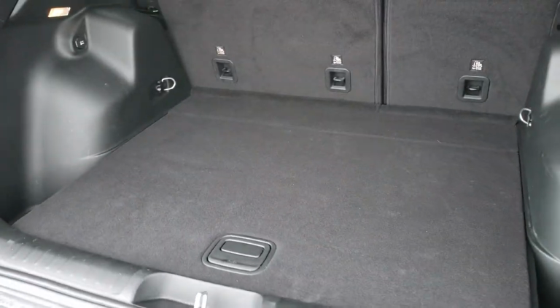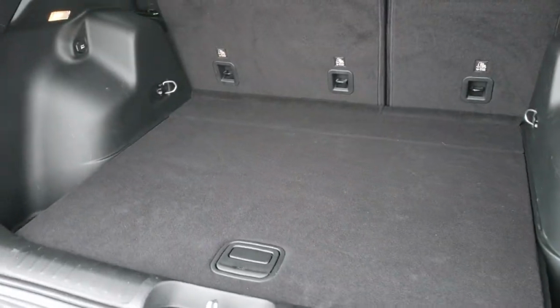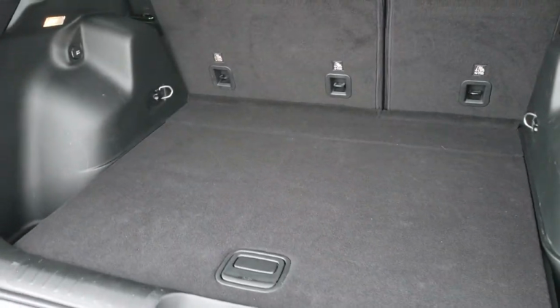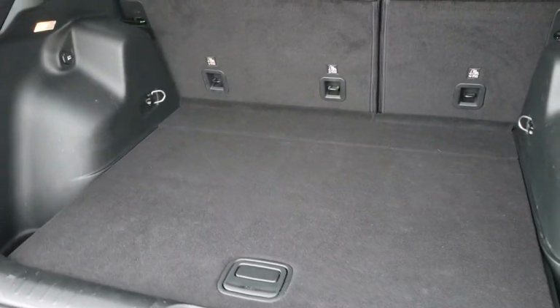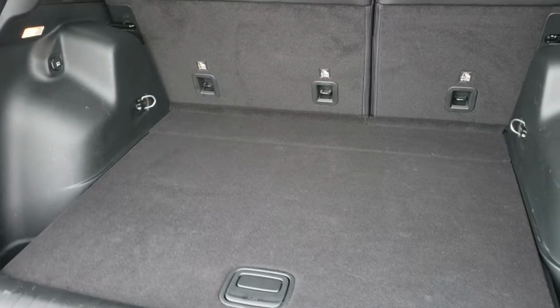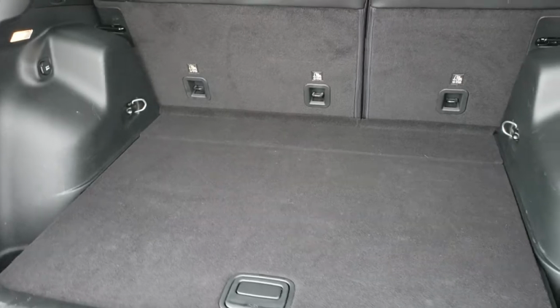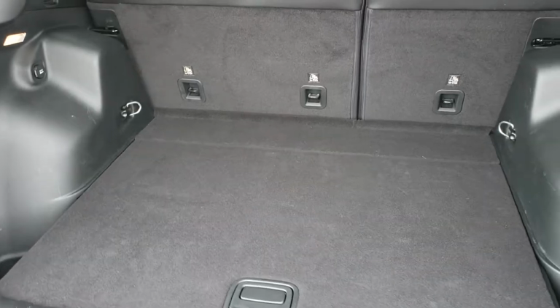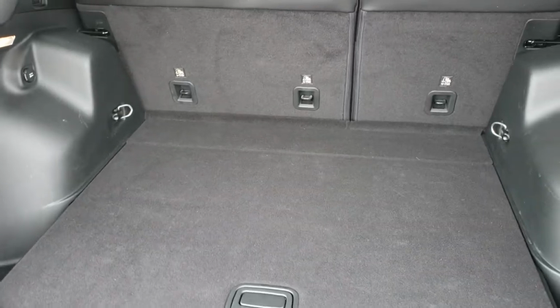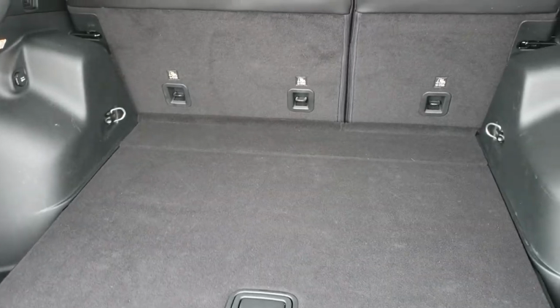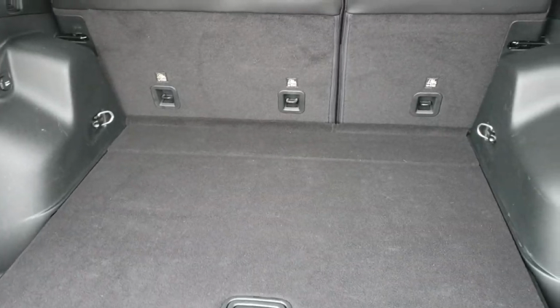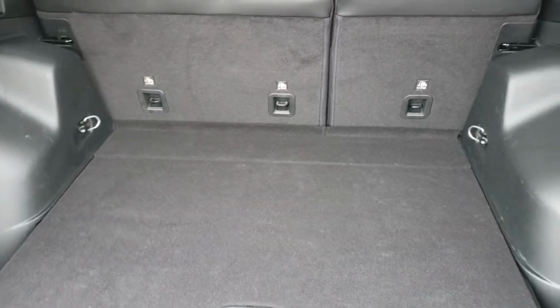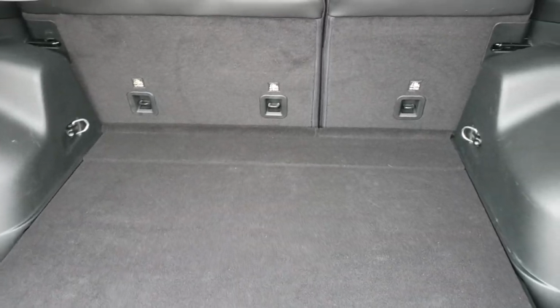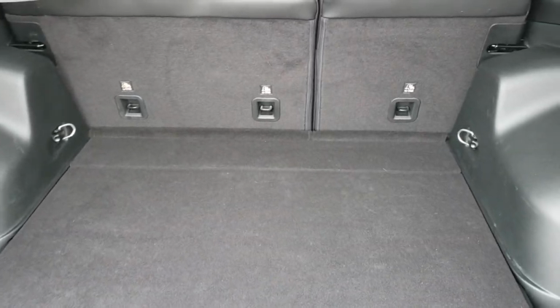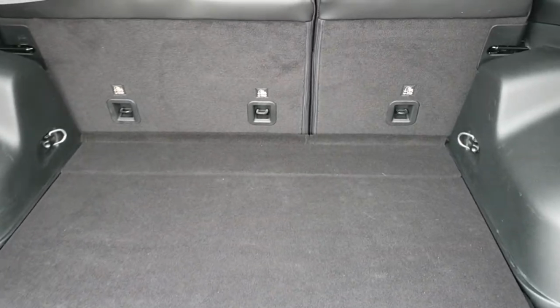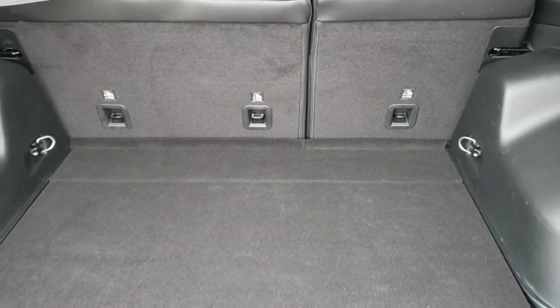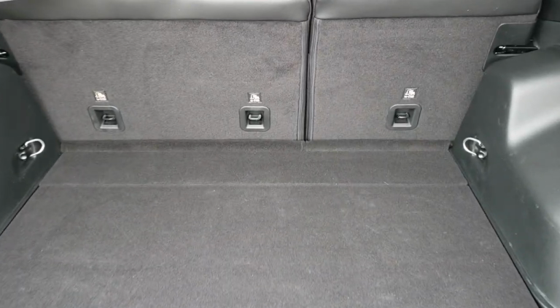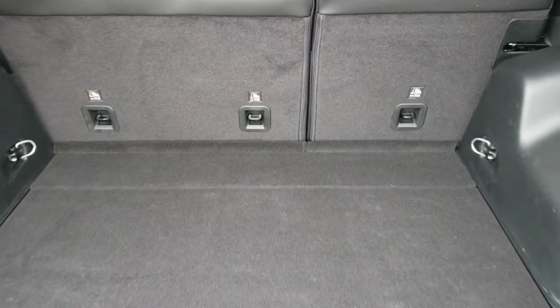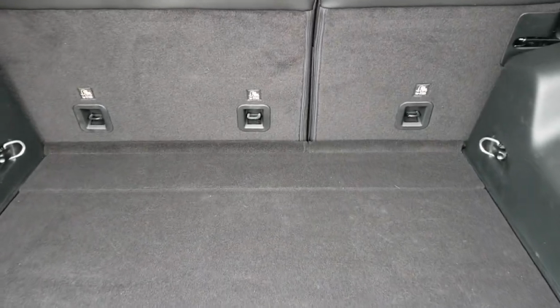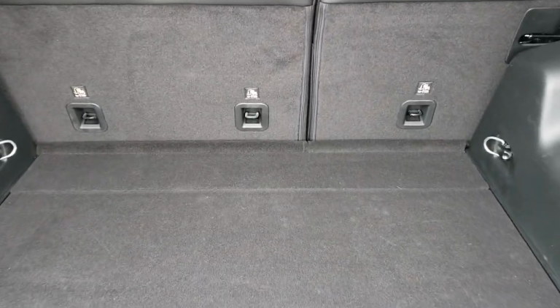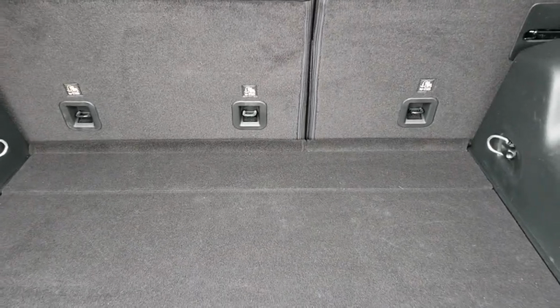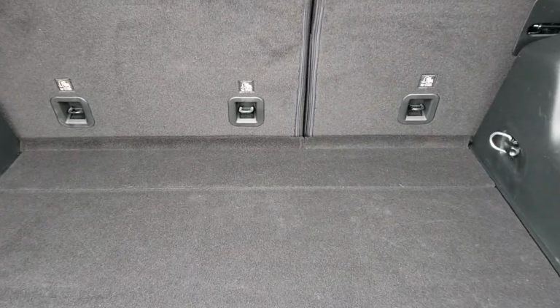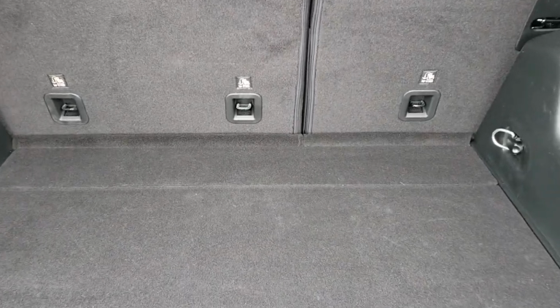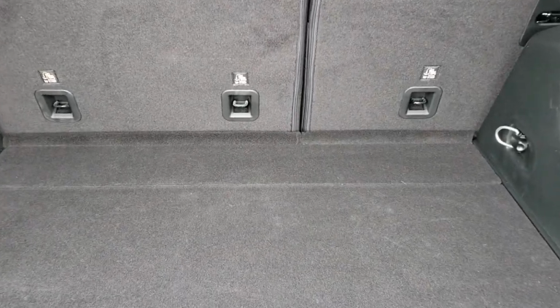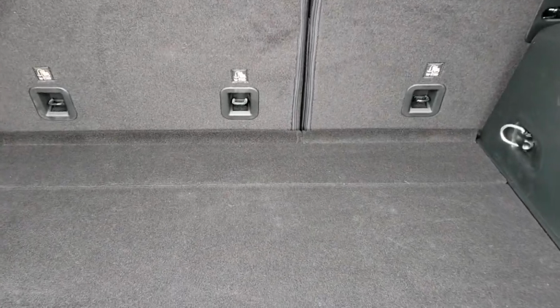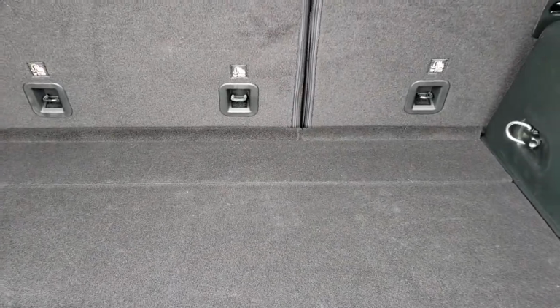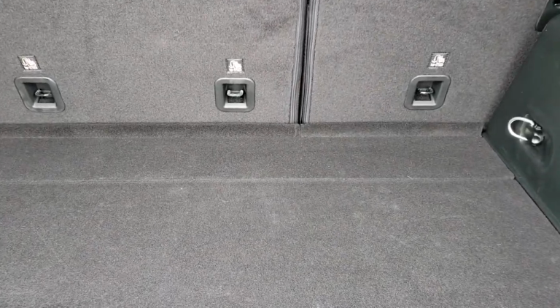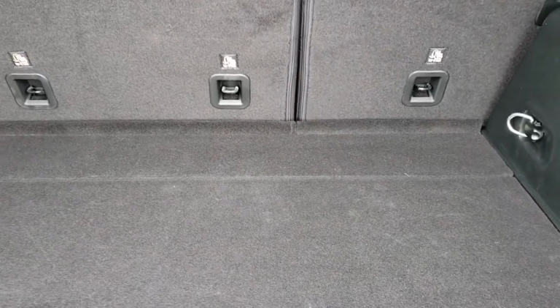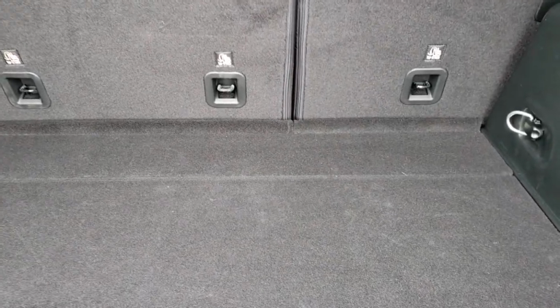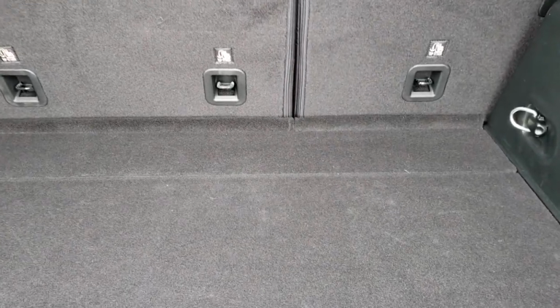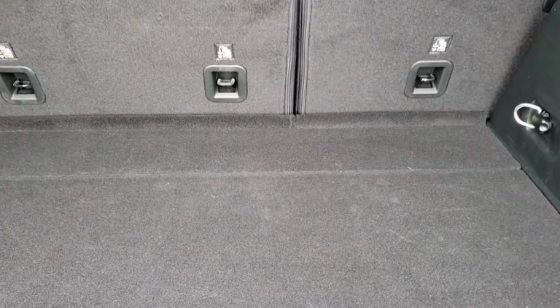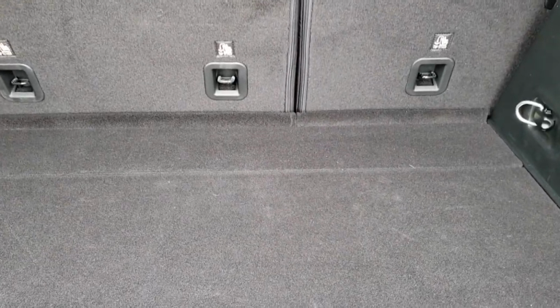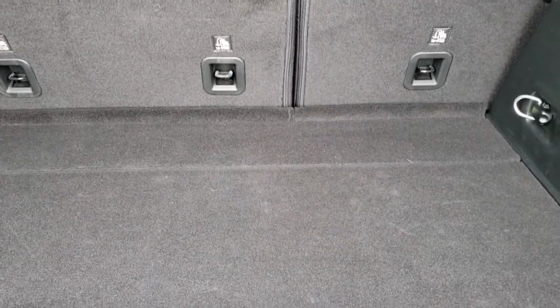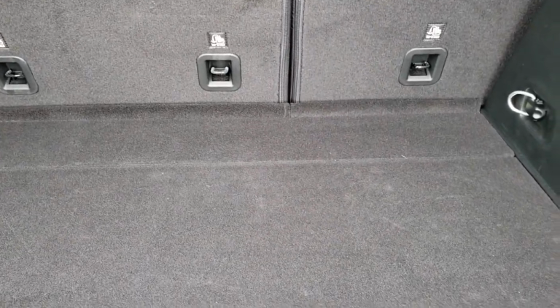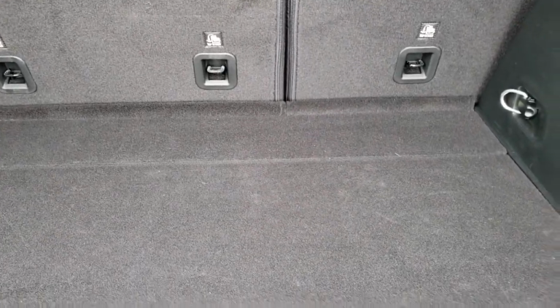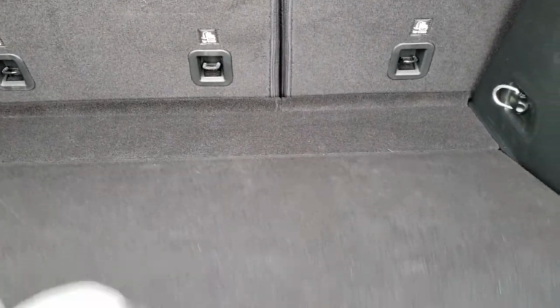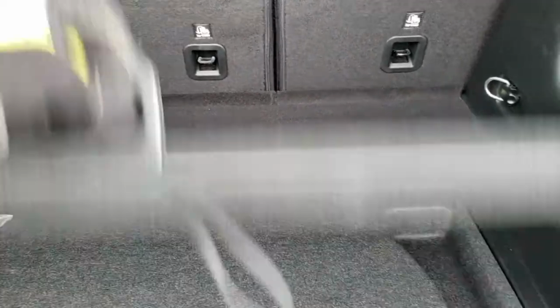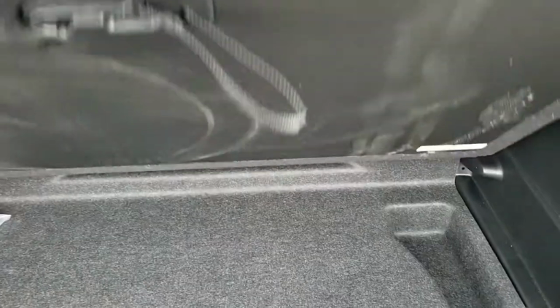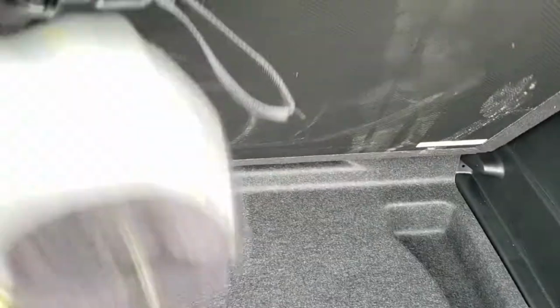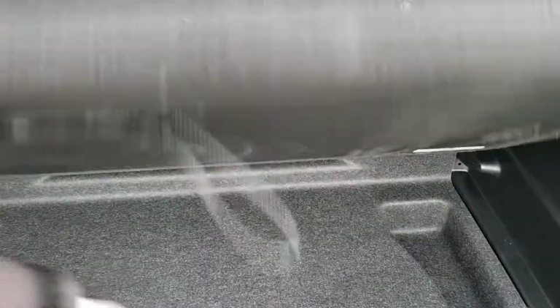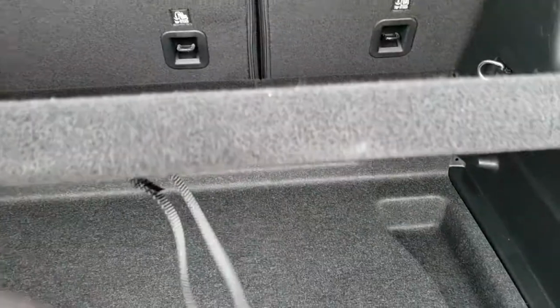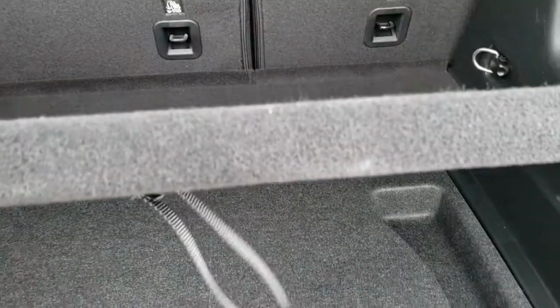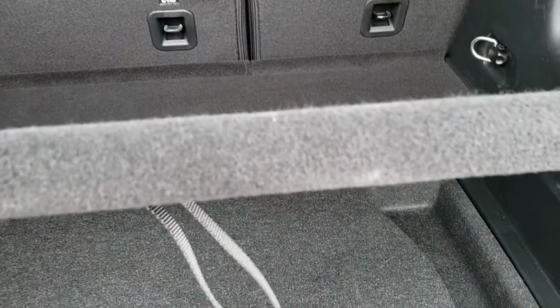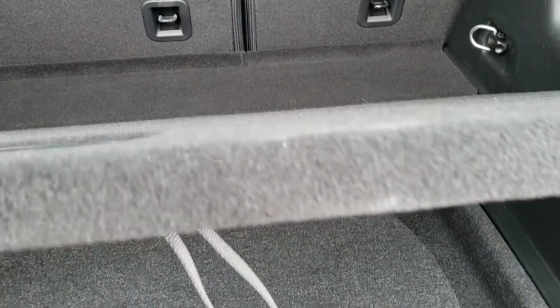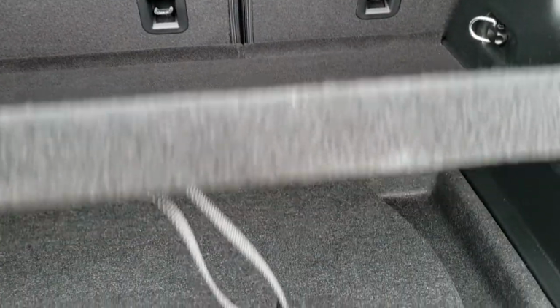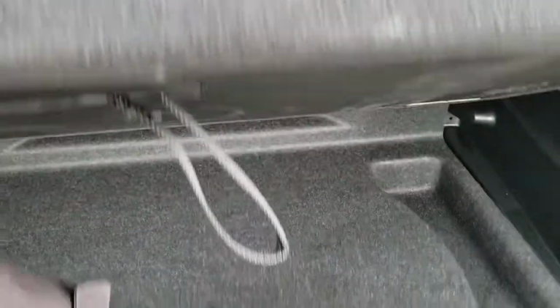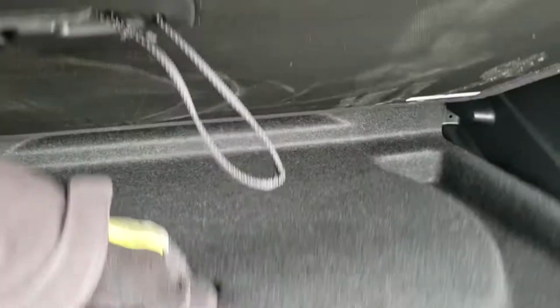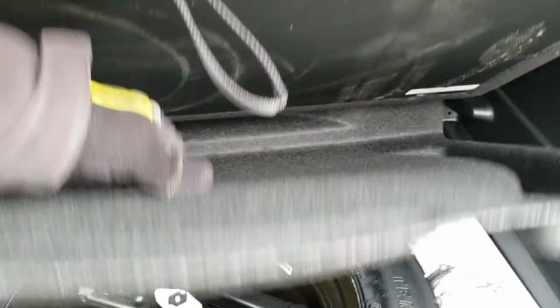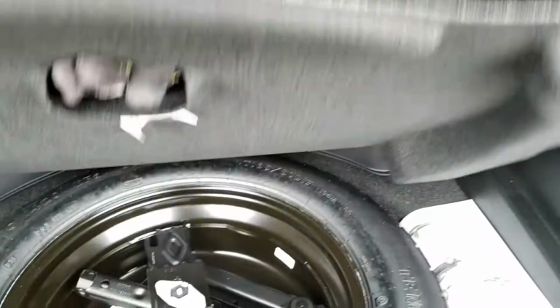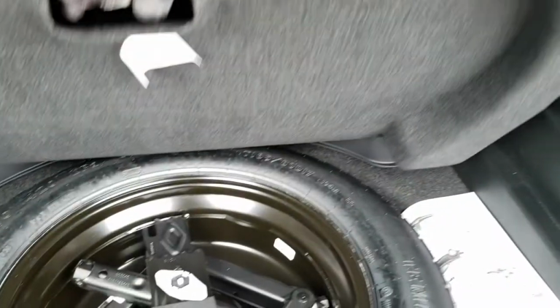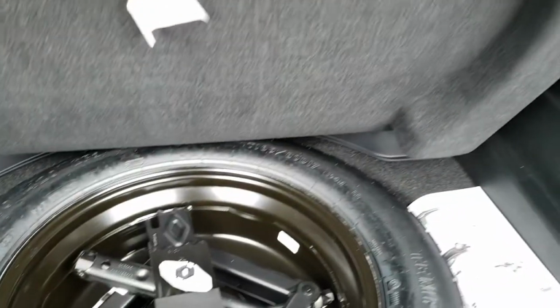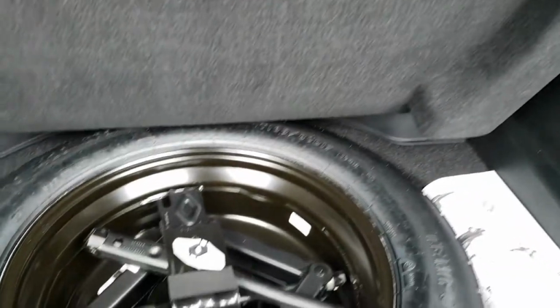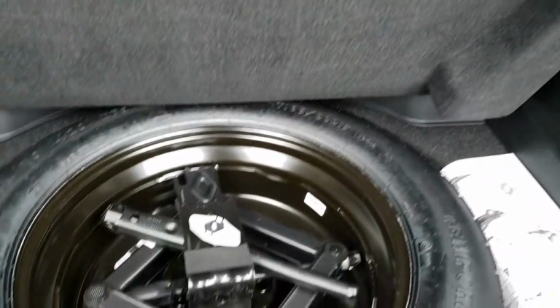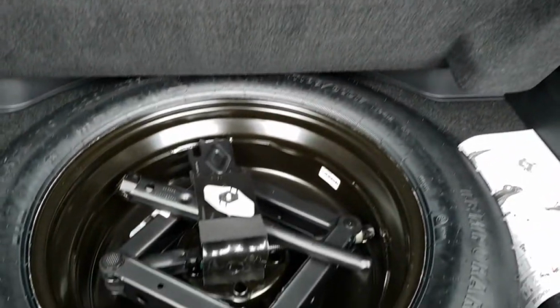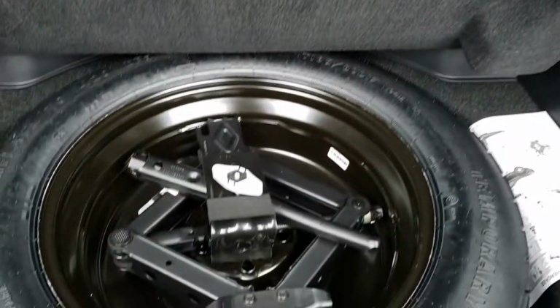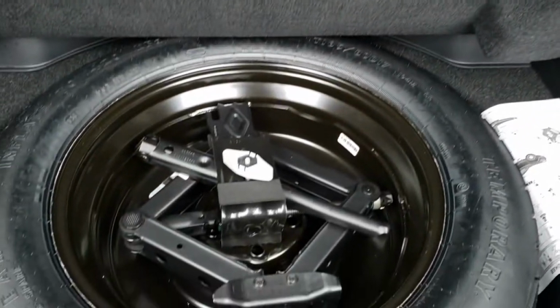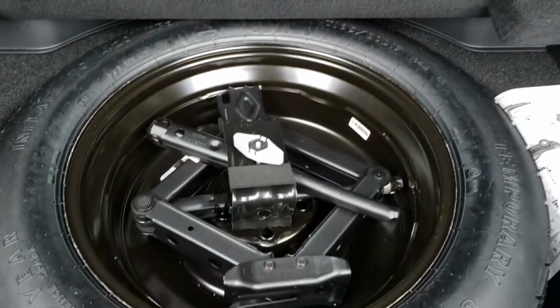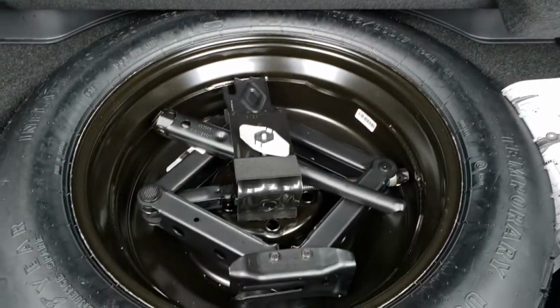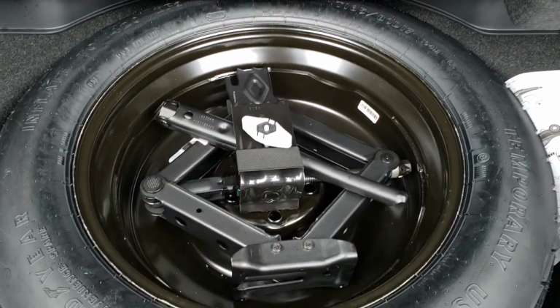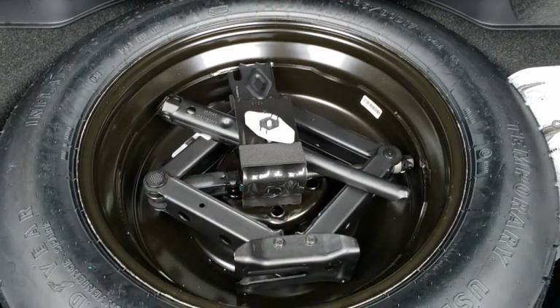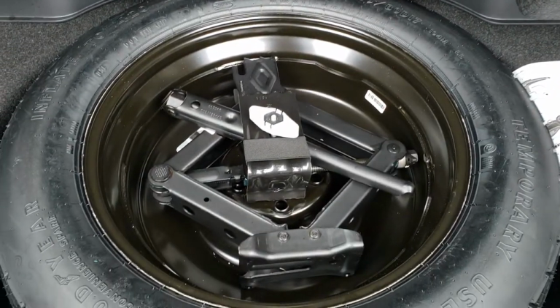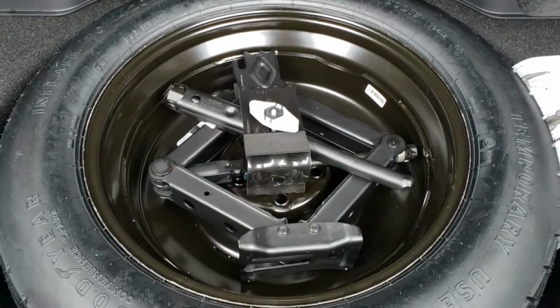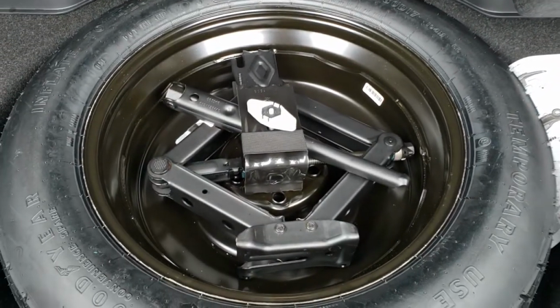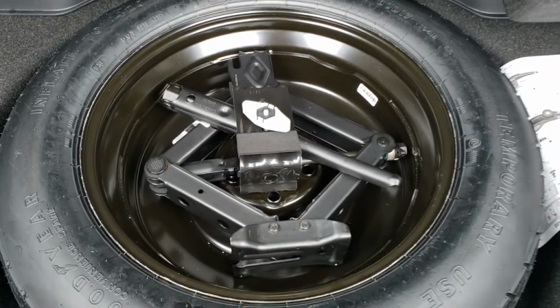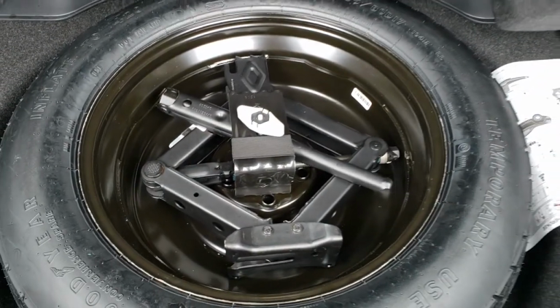Back storage area is very clean. Those seats do fold down, which we'll check out in just a minute. And underneath here, you get a full-size spare tire.